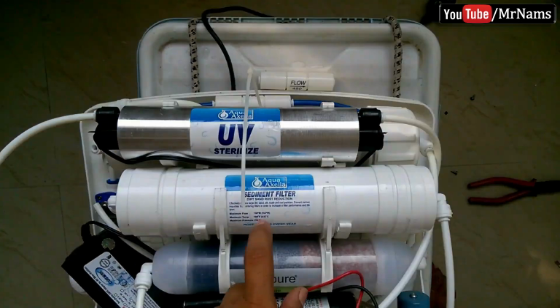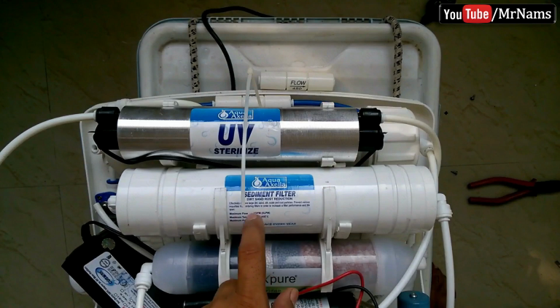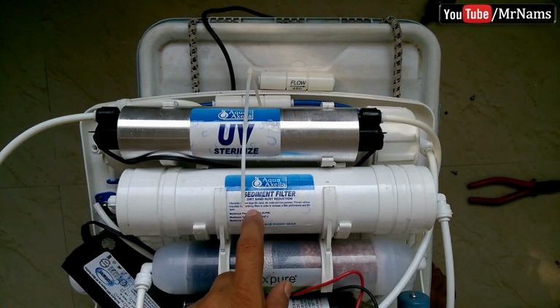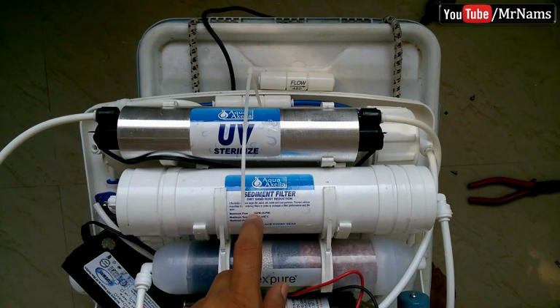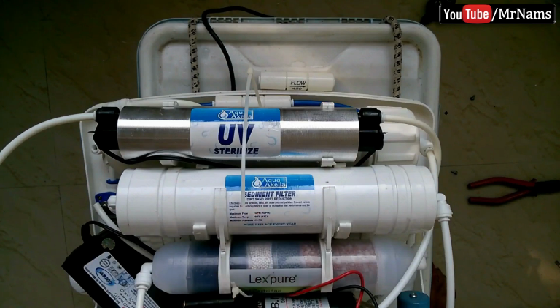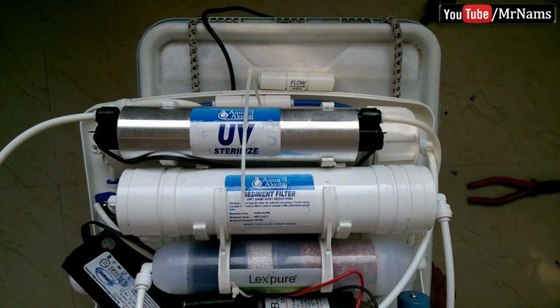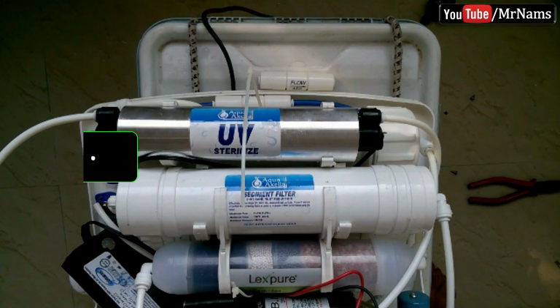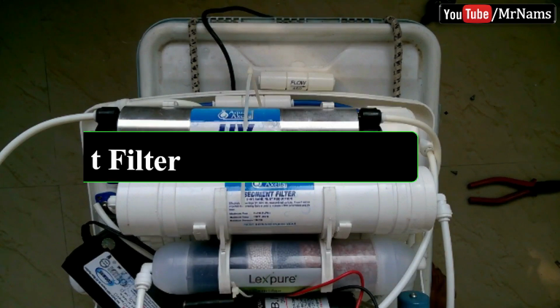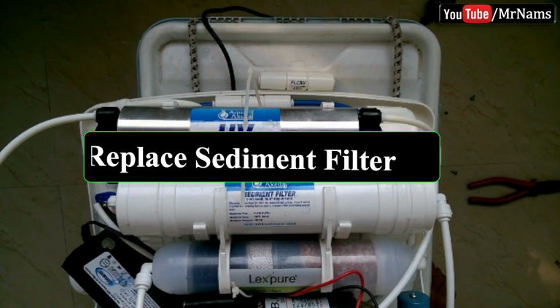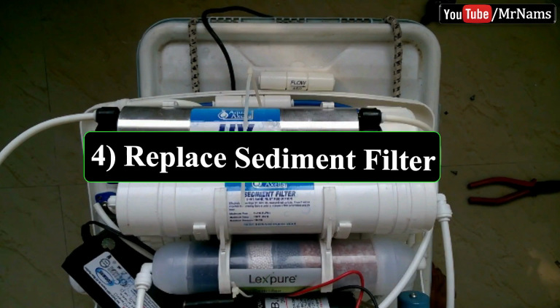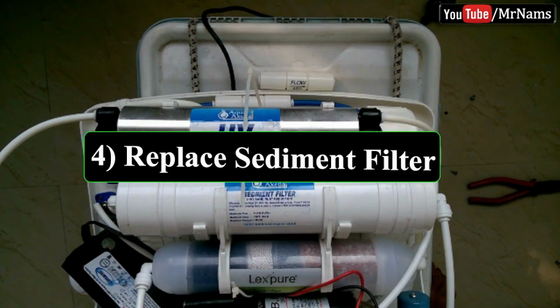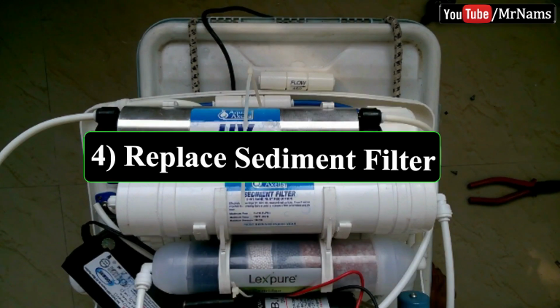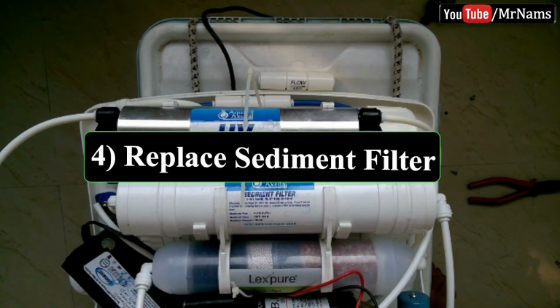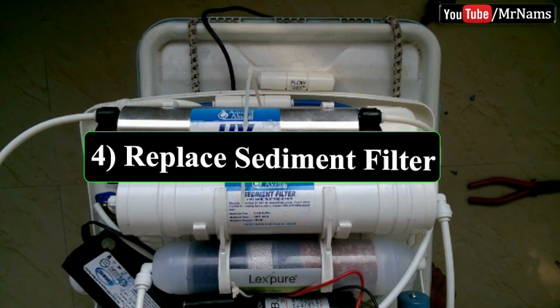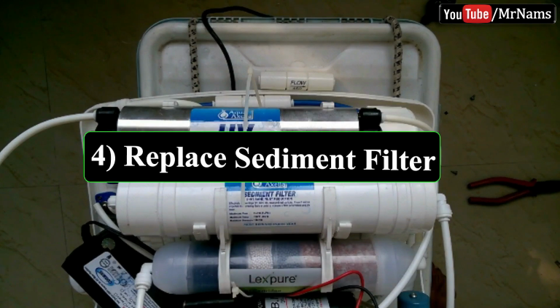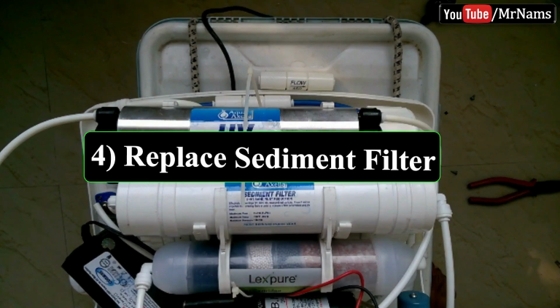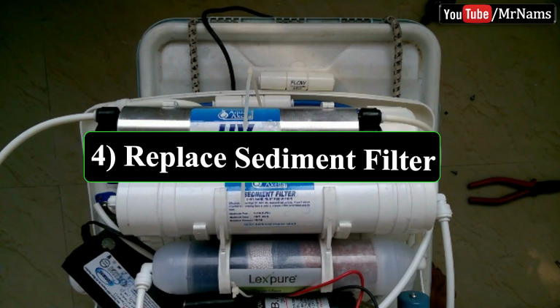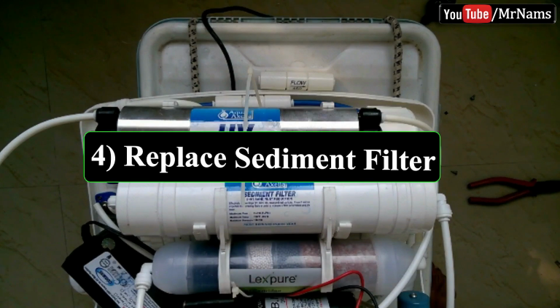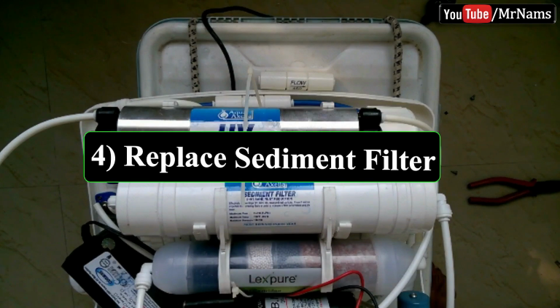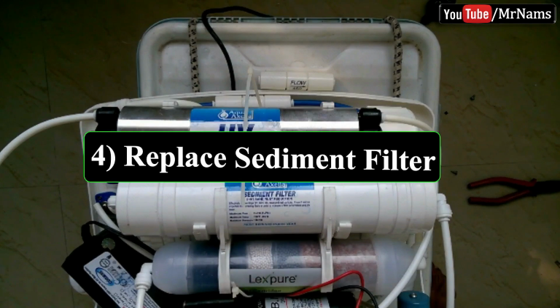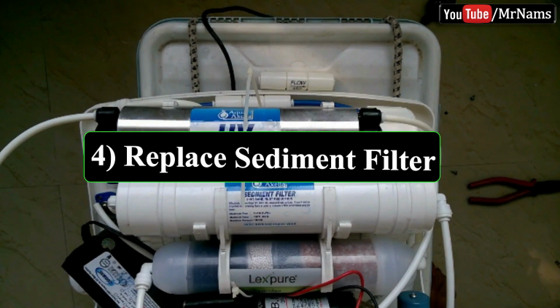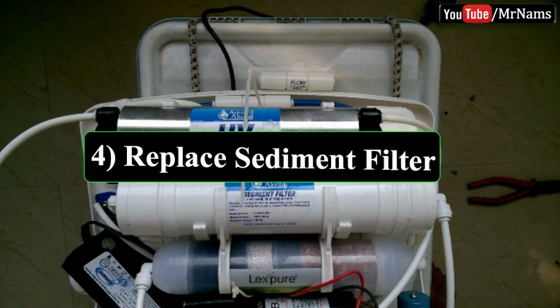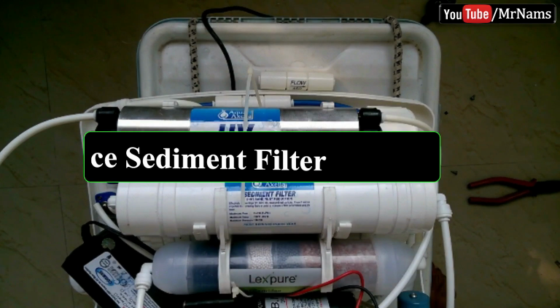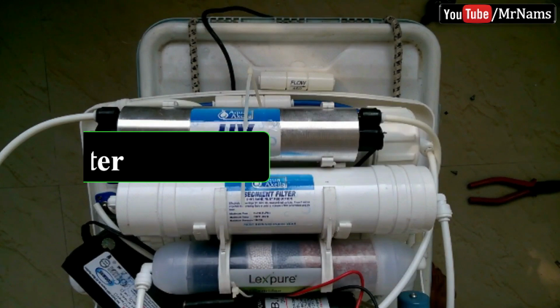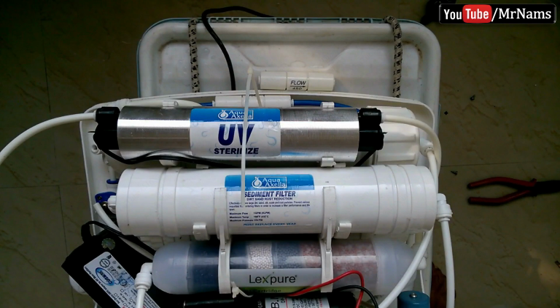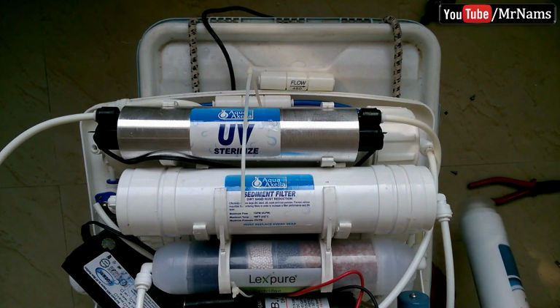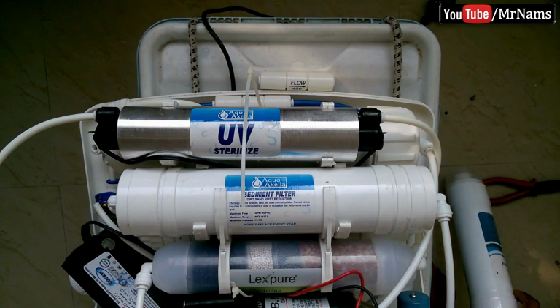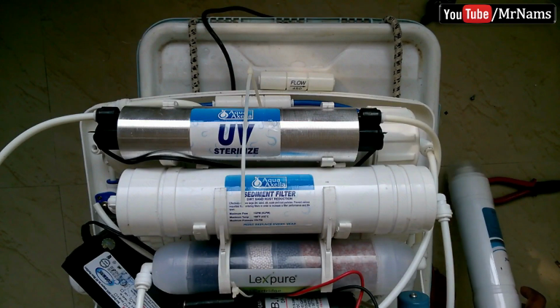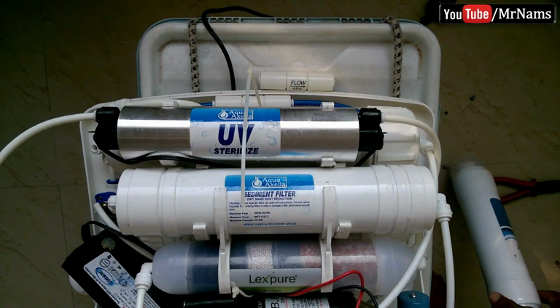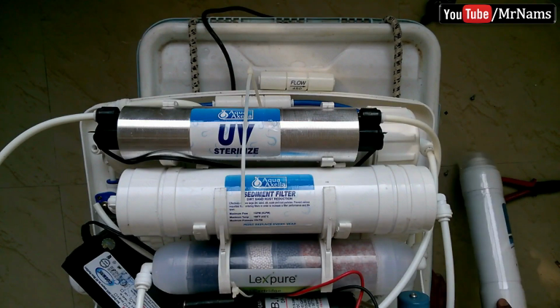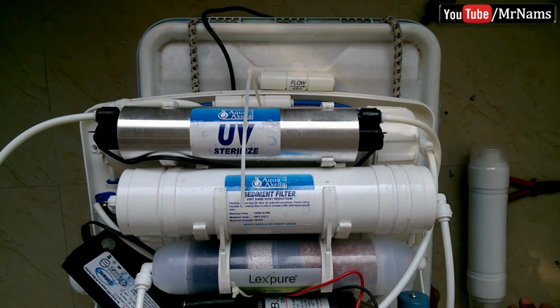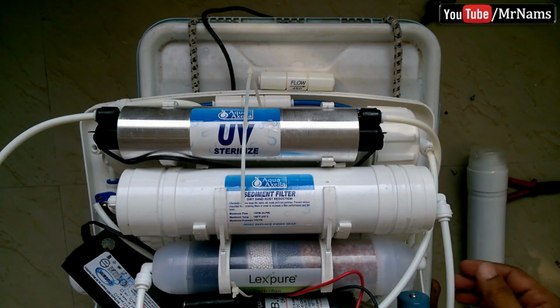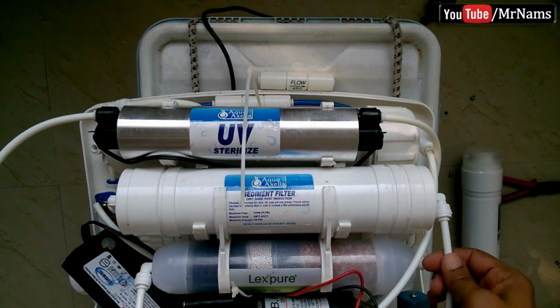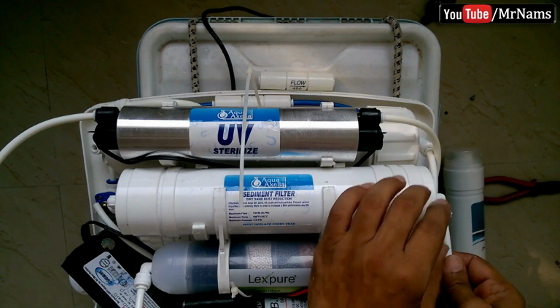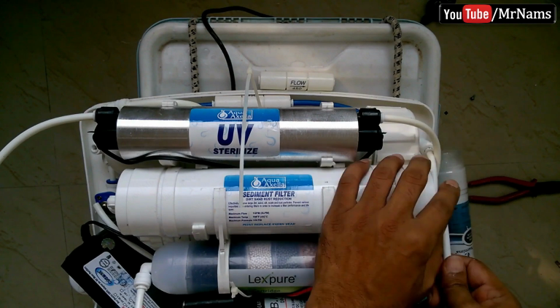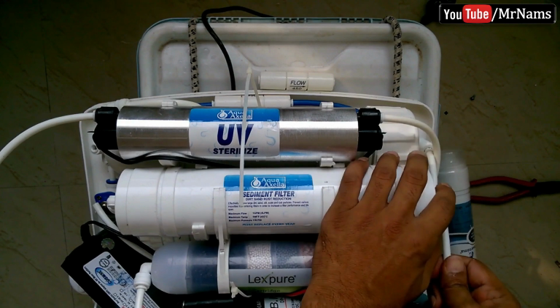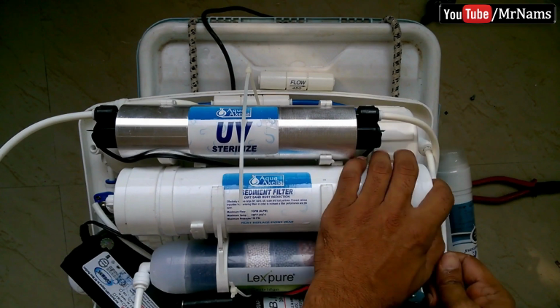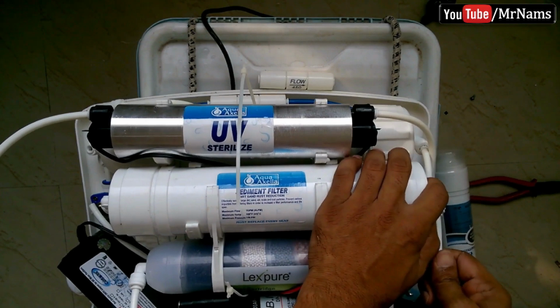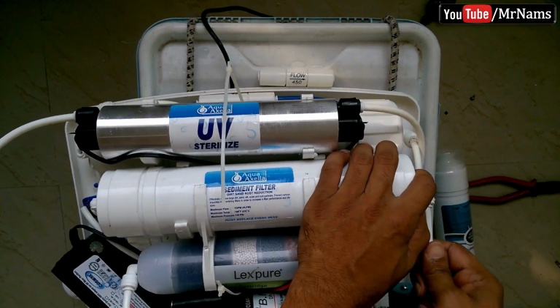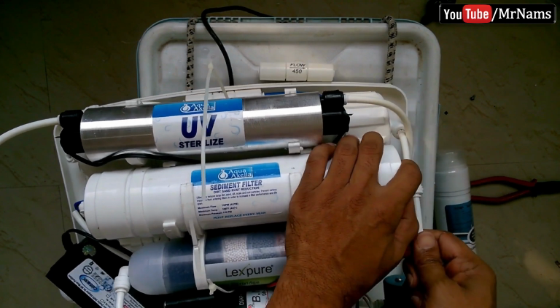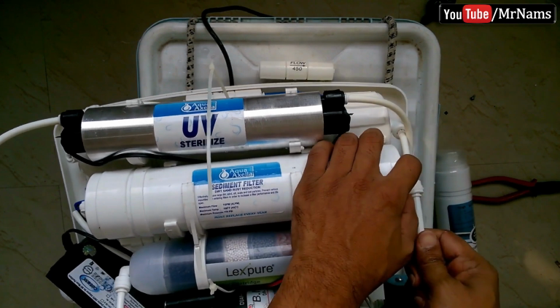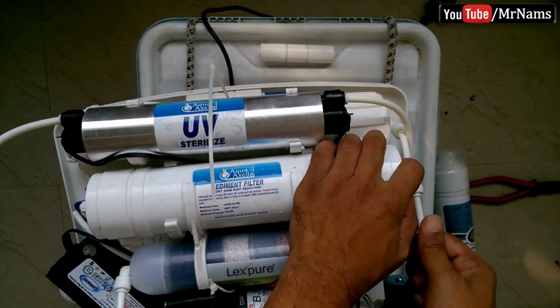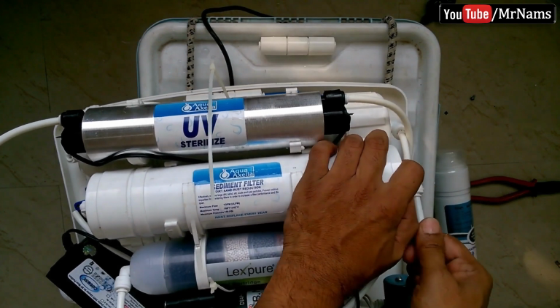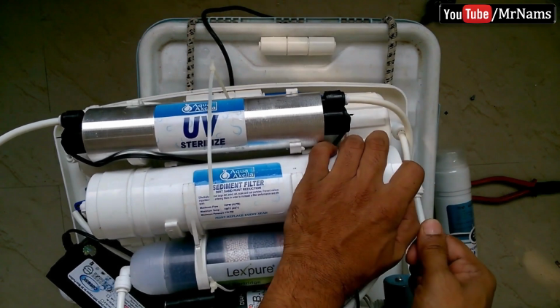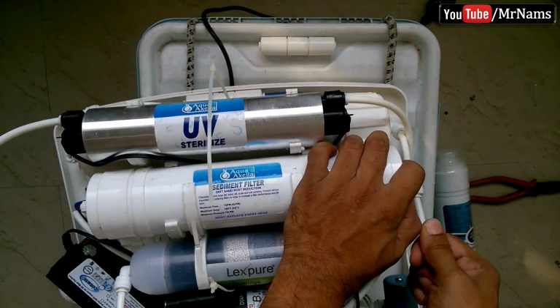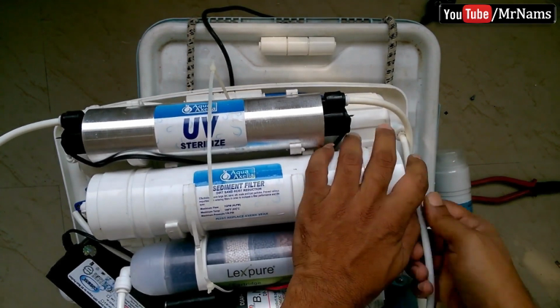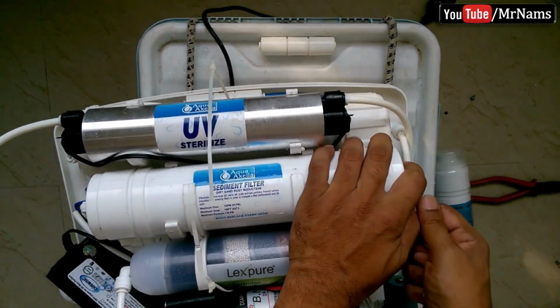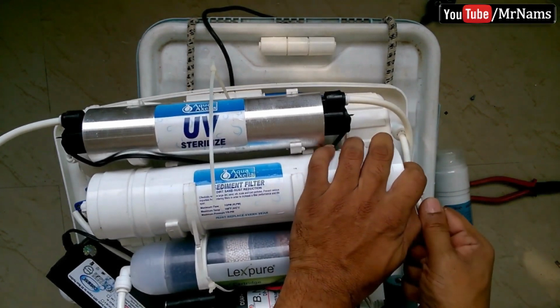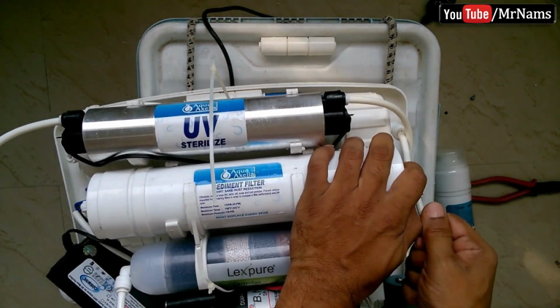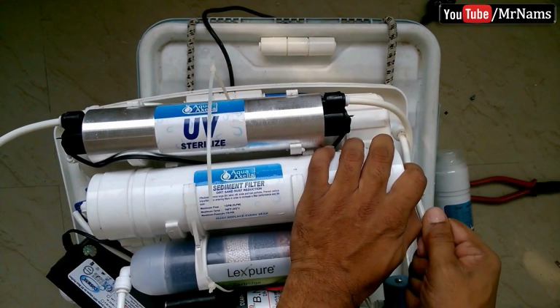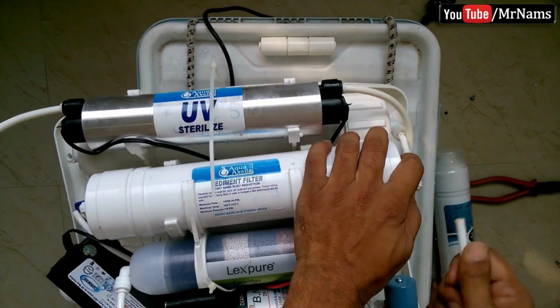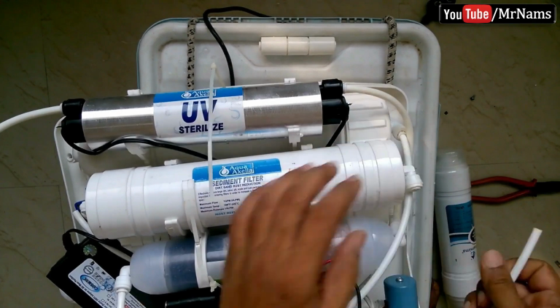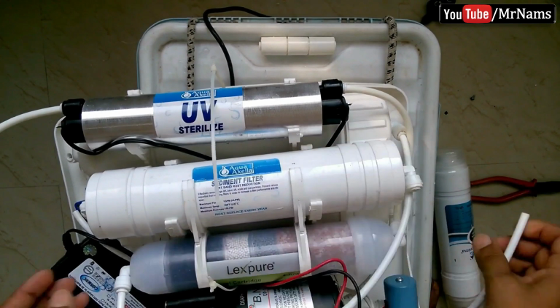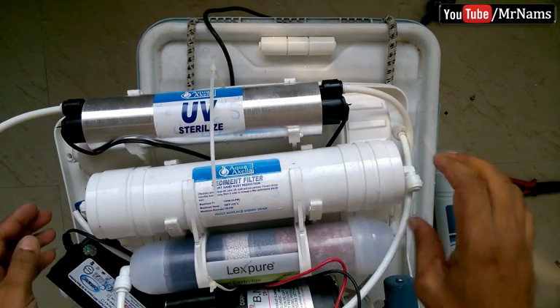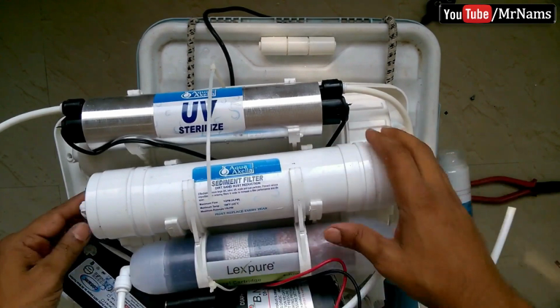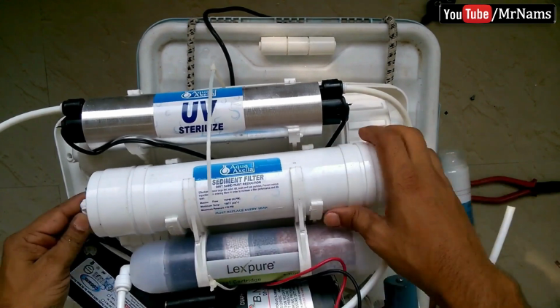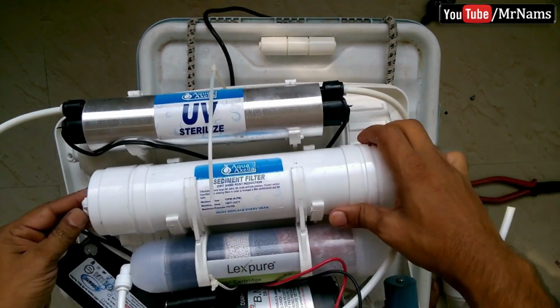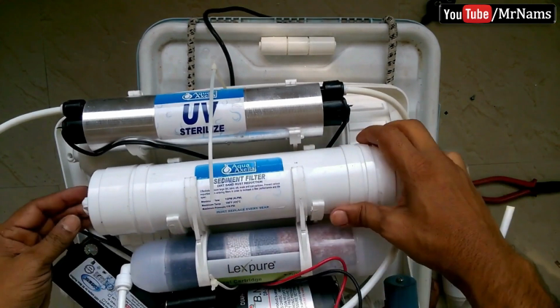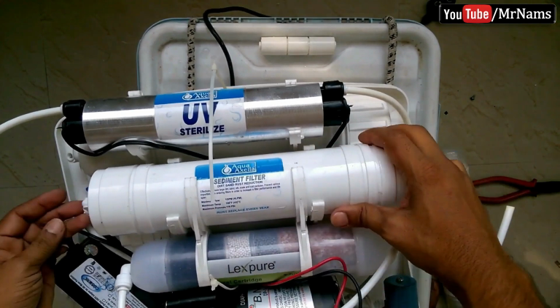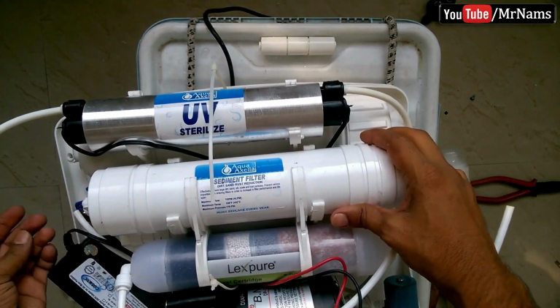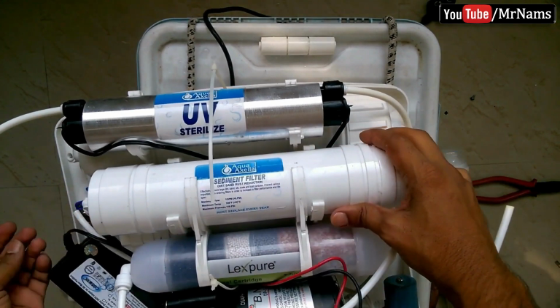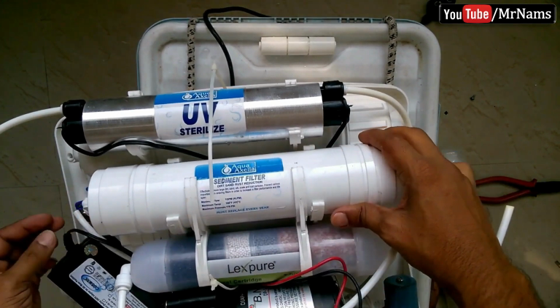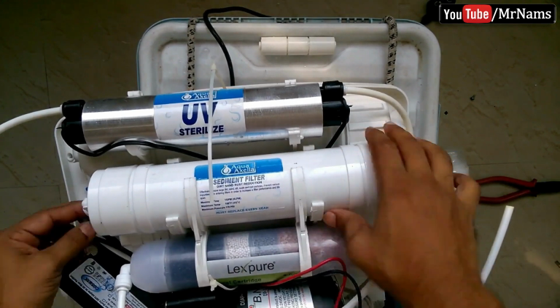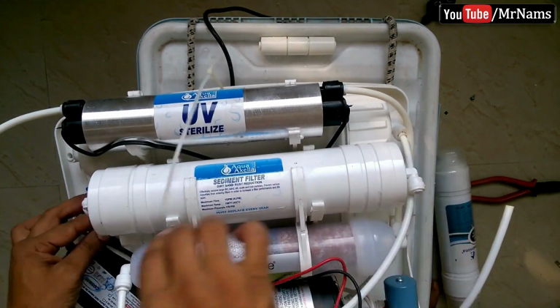Replace the sediment filter. Don't get confused here — the sediment filter should be installed before the carbon filter.